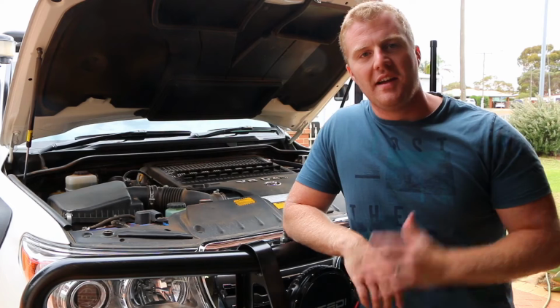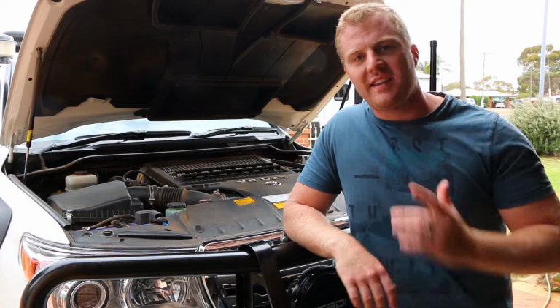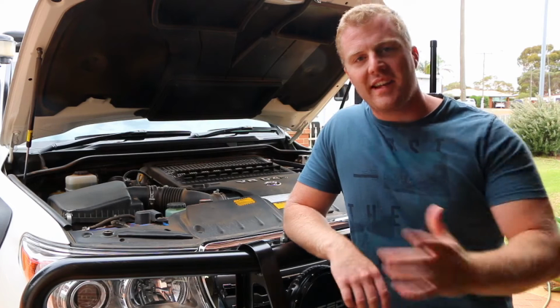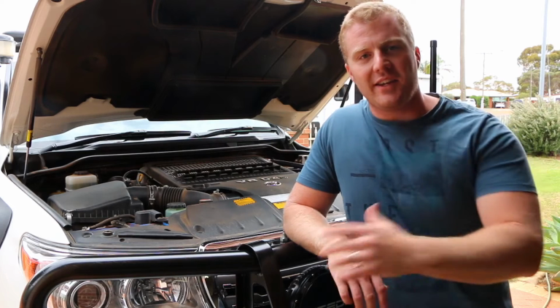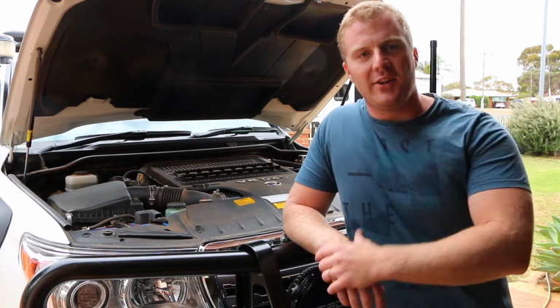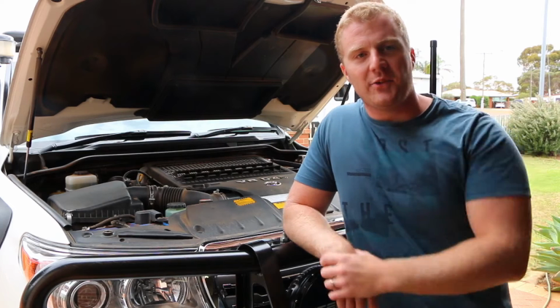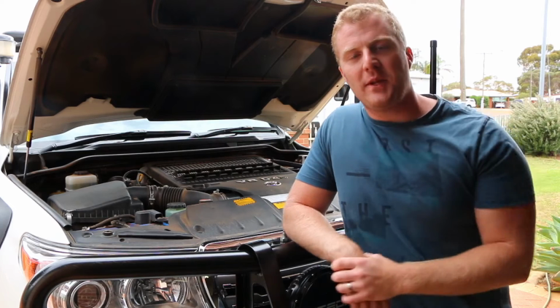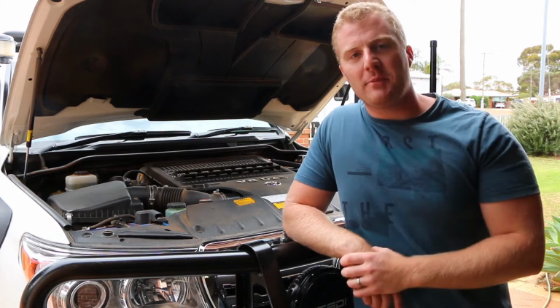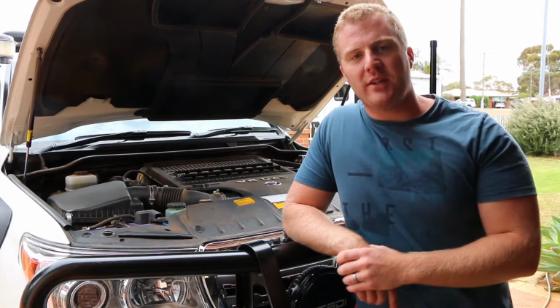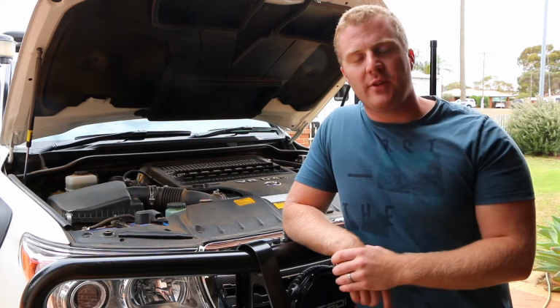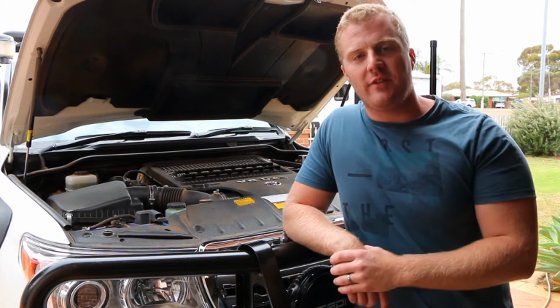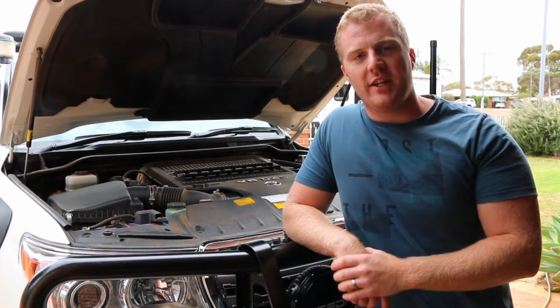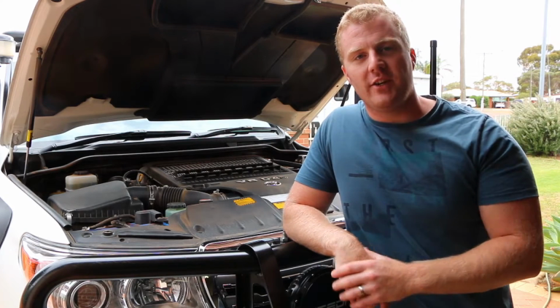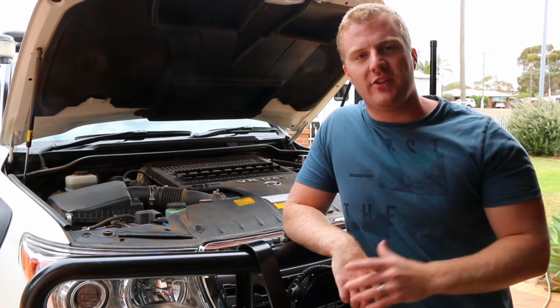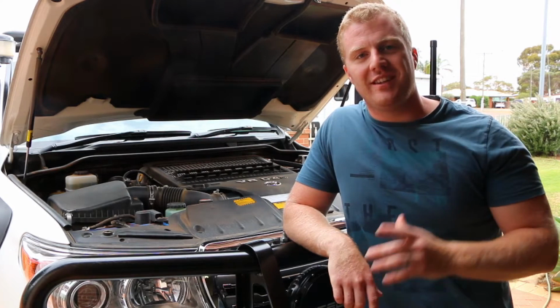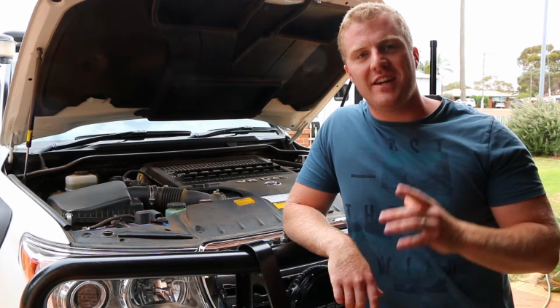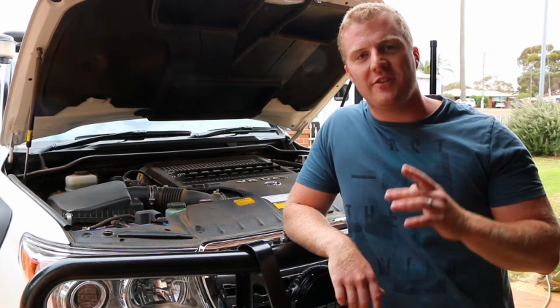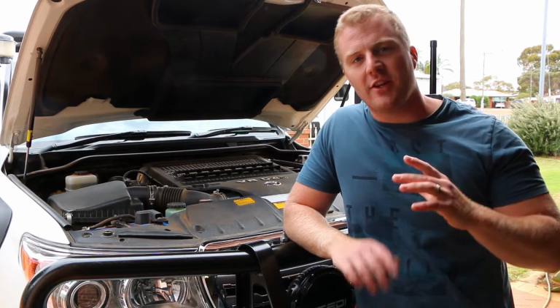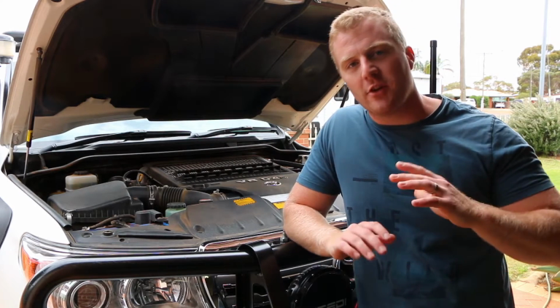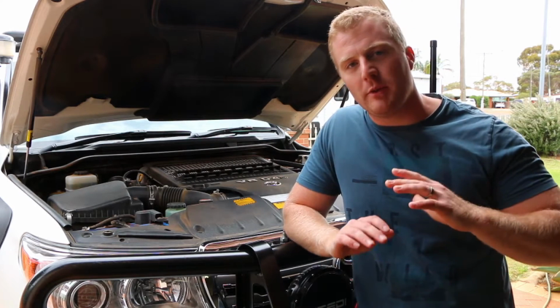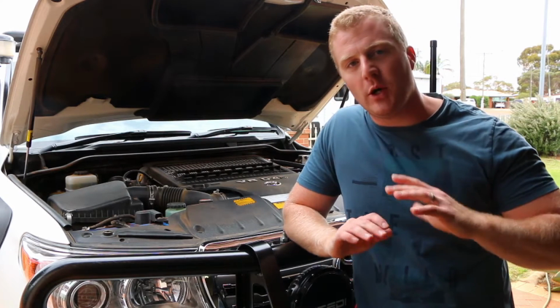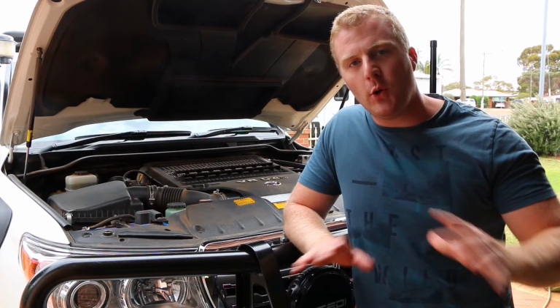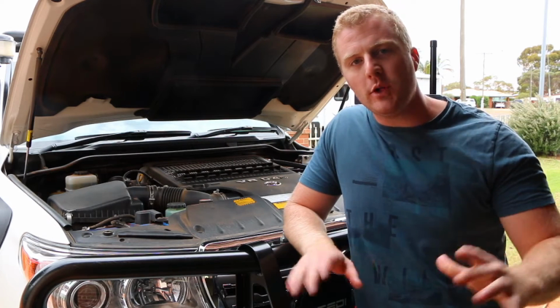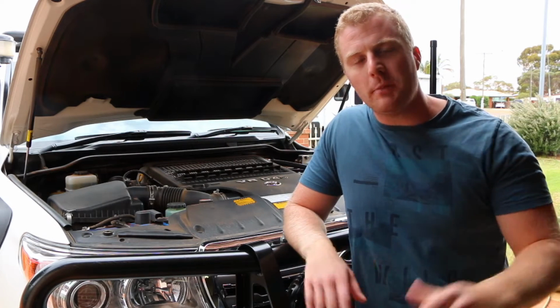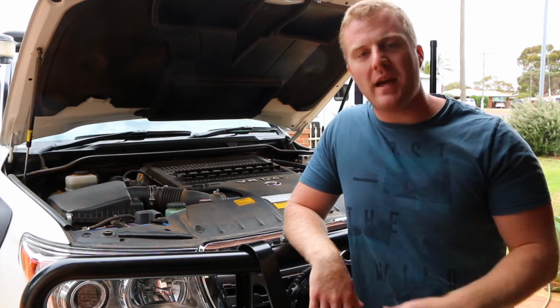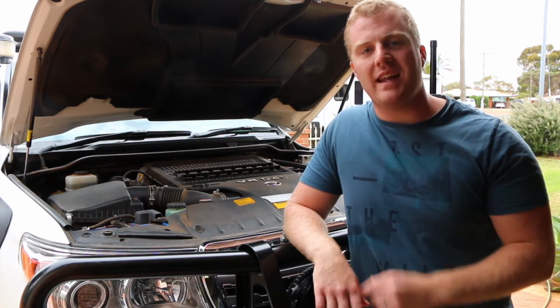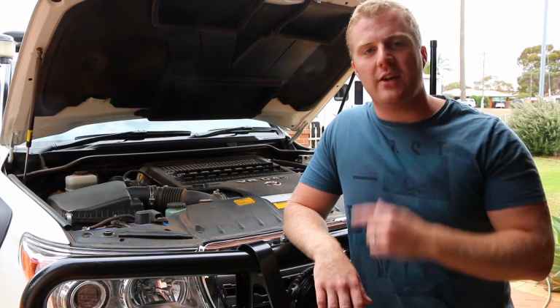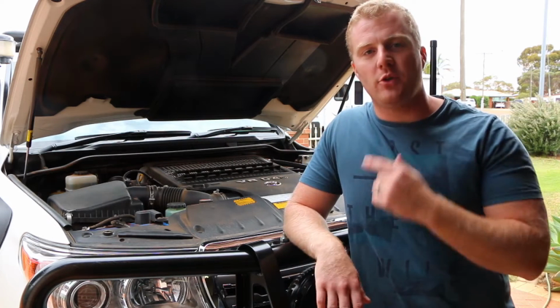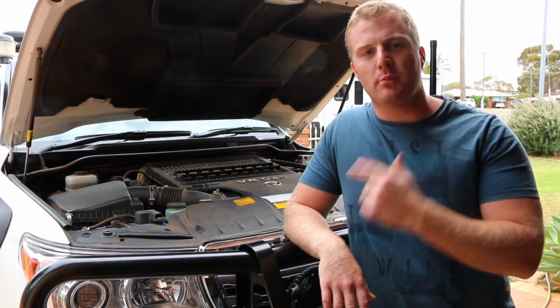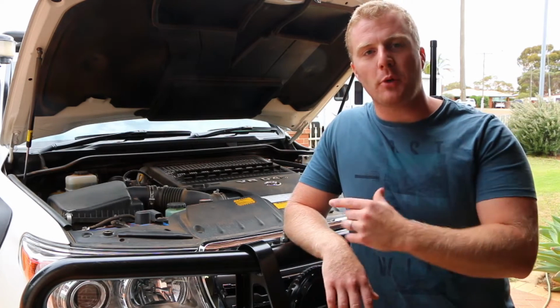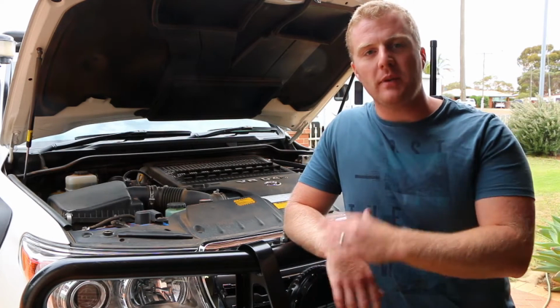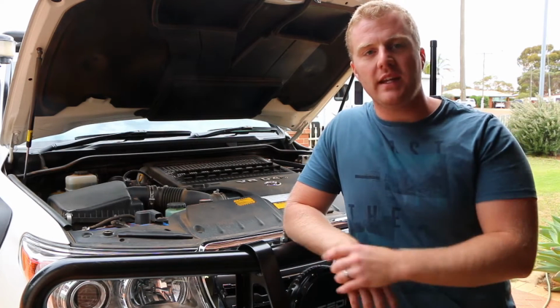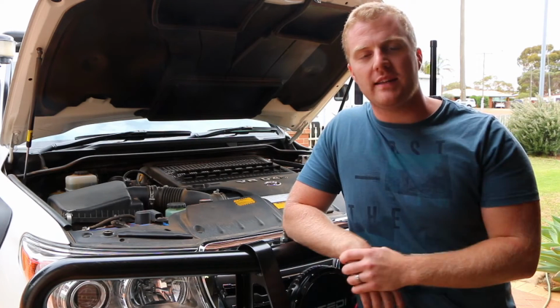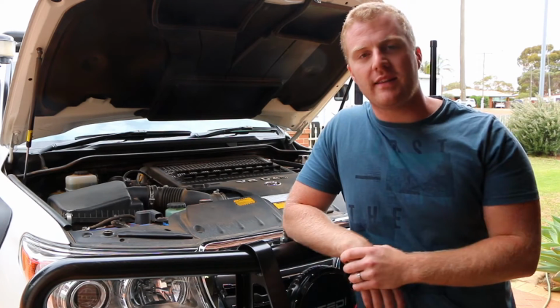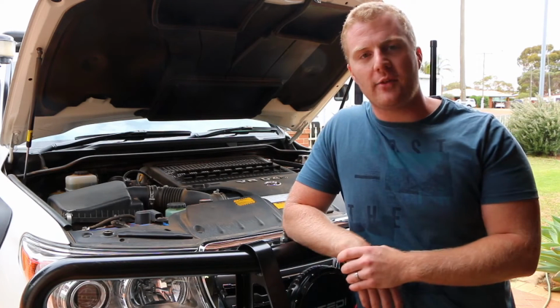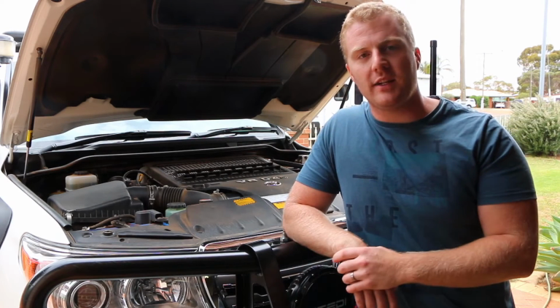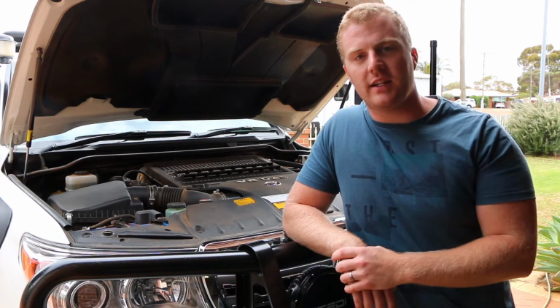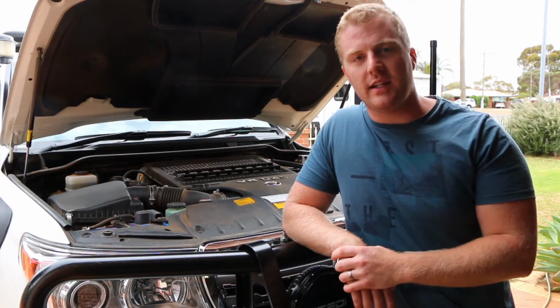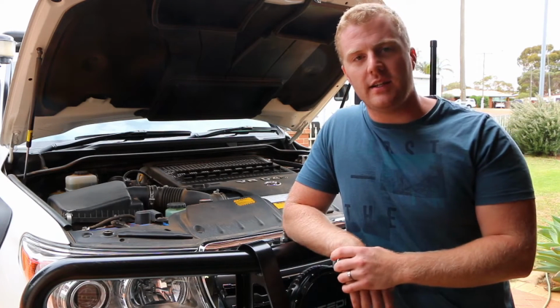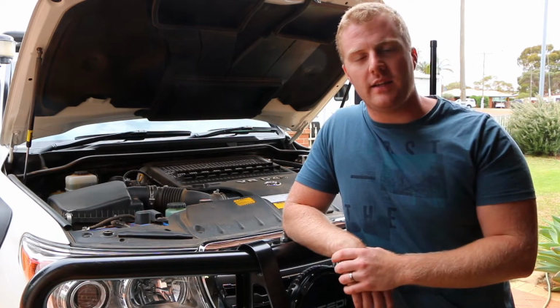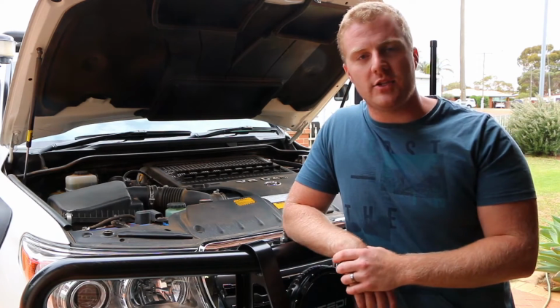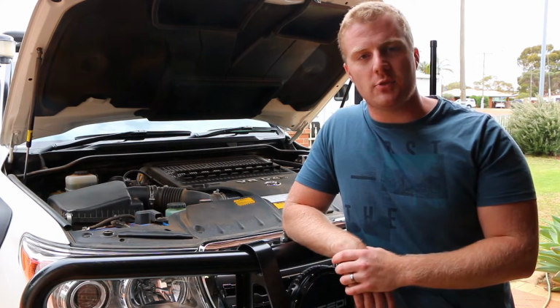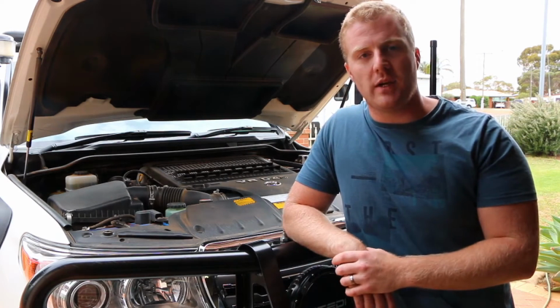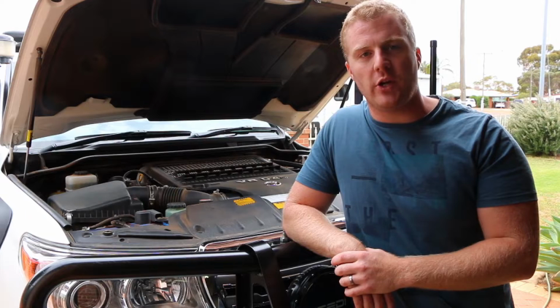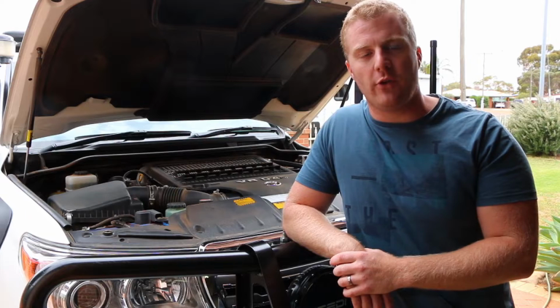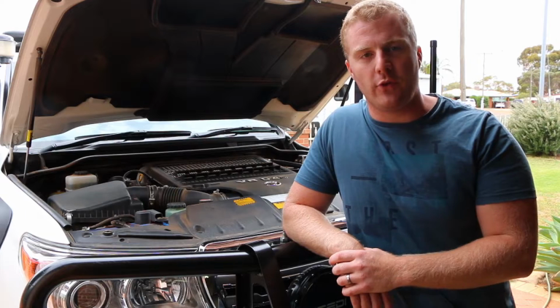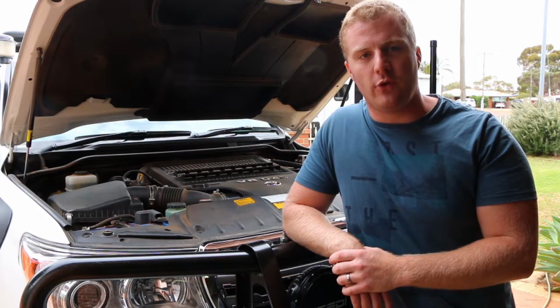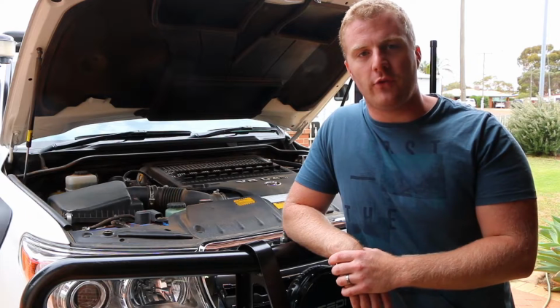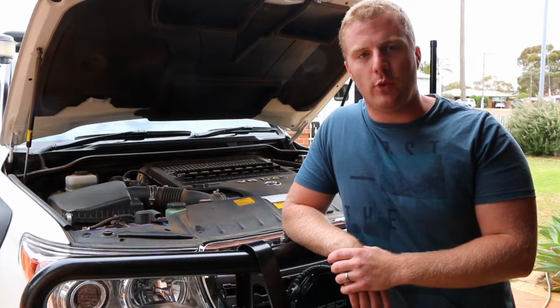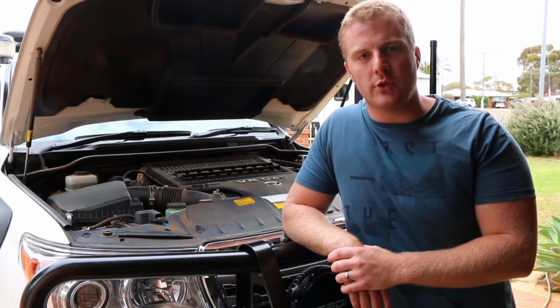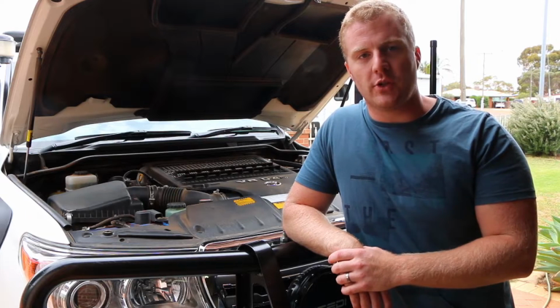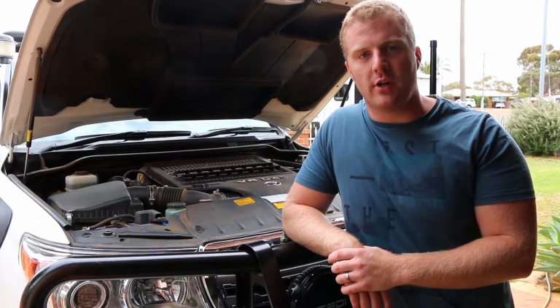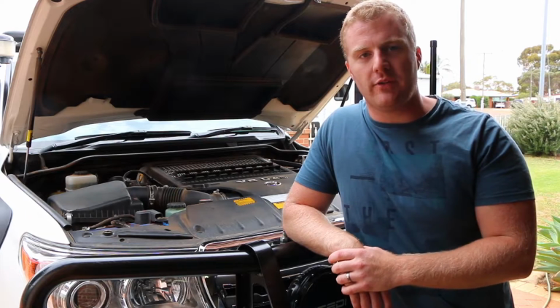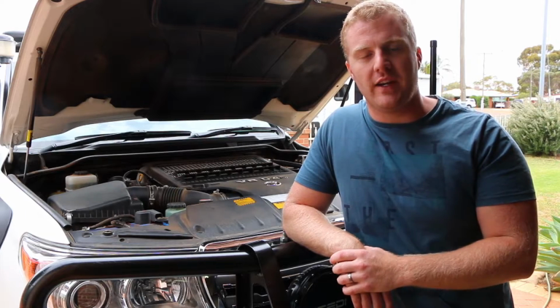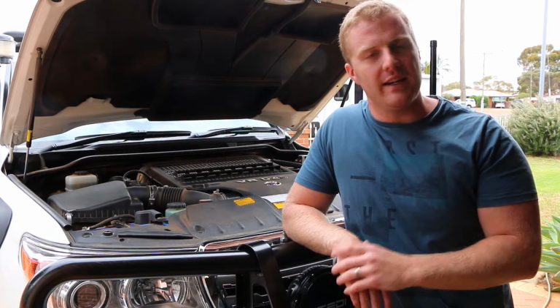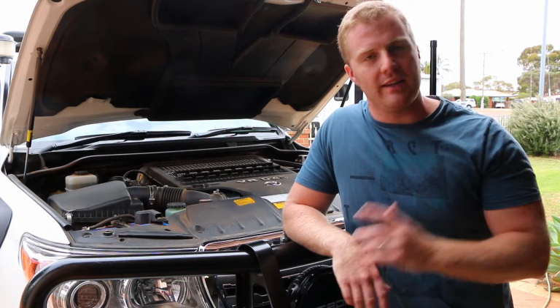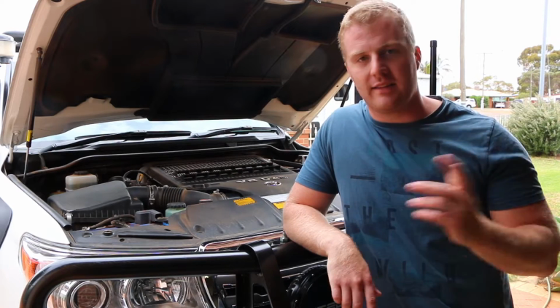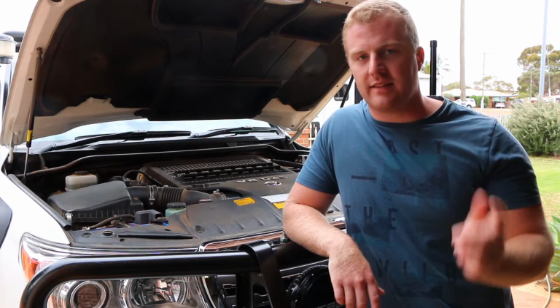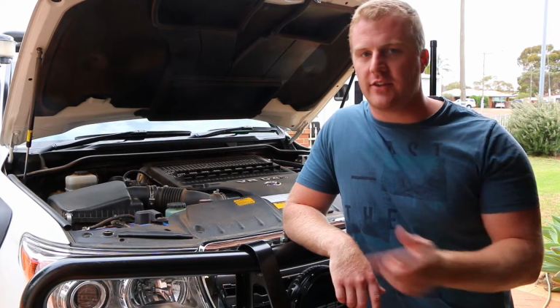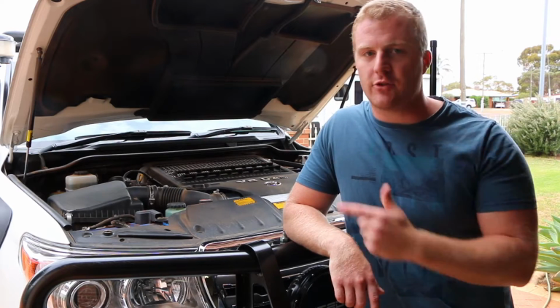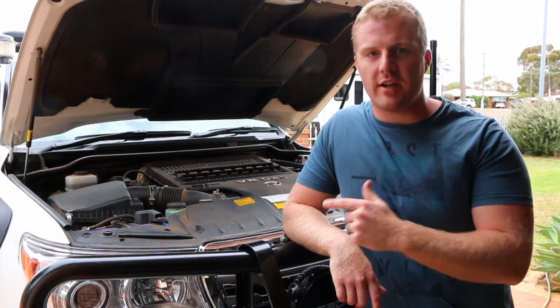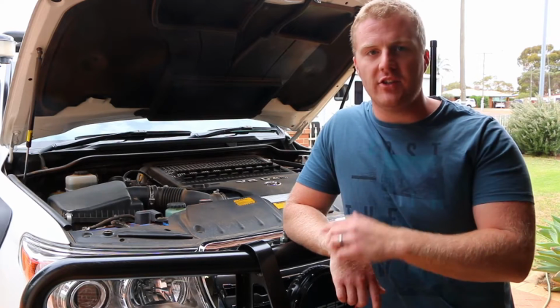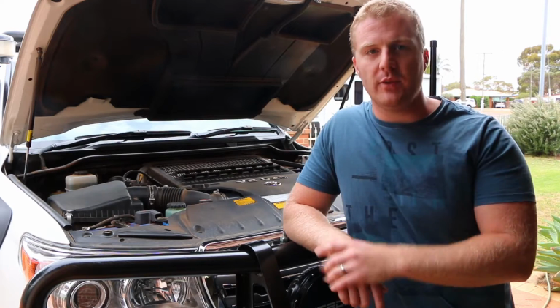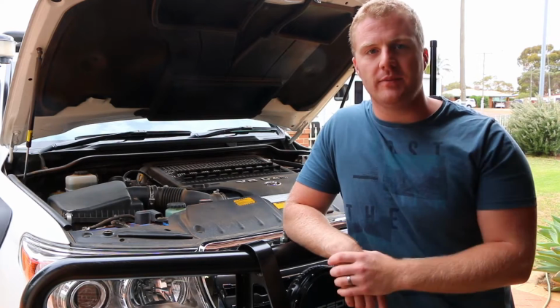G'day guys, welcome back to another video. Today's video is going to be all about how to properly and safely clean the engine bay of your four-wheel drive. So let's get straight into it.